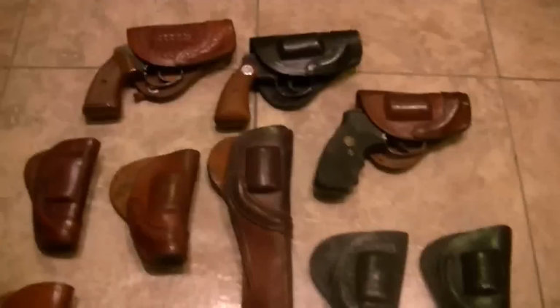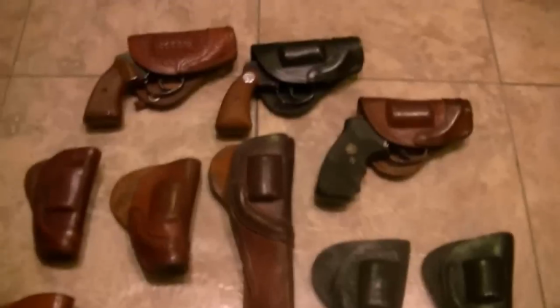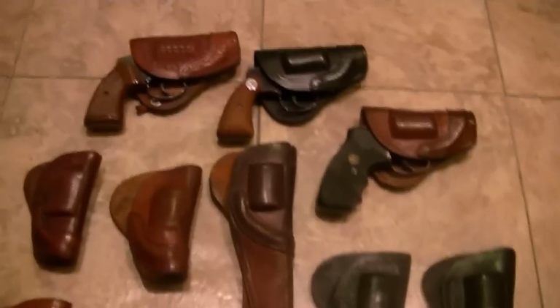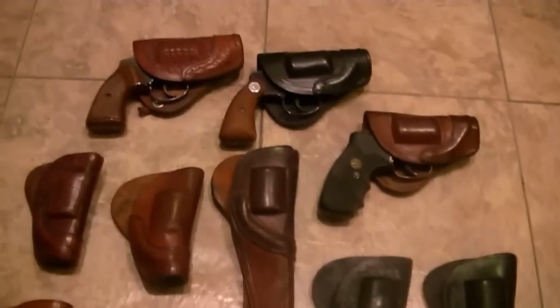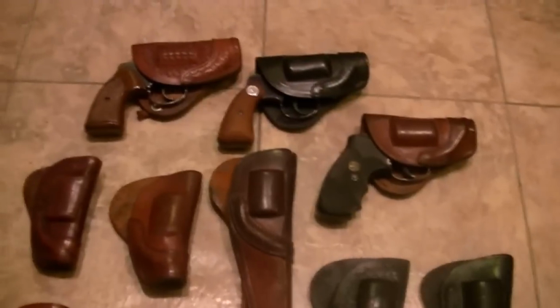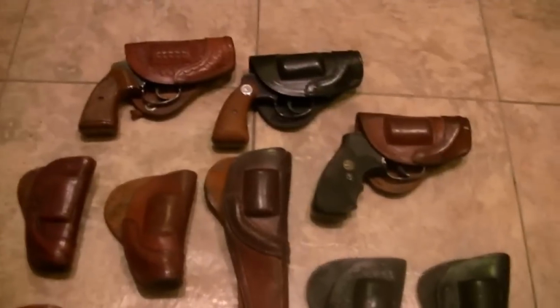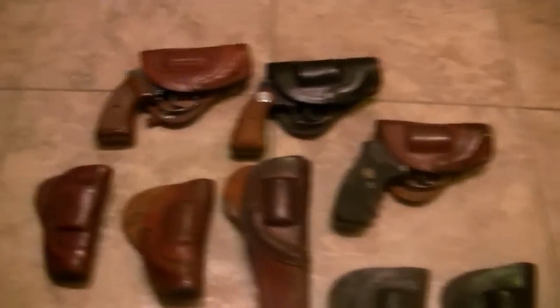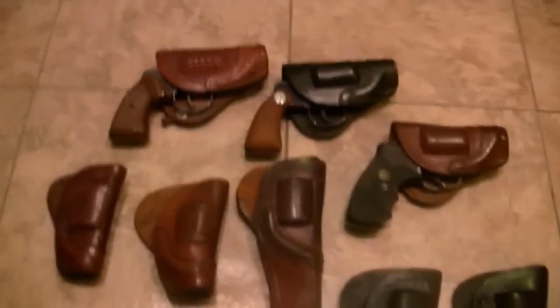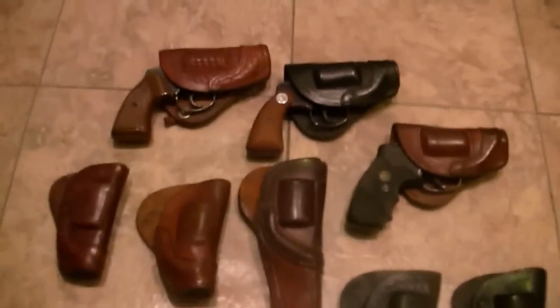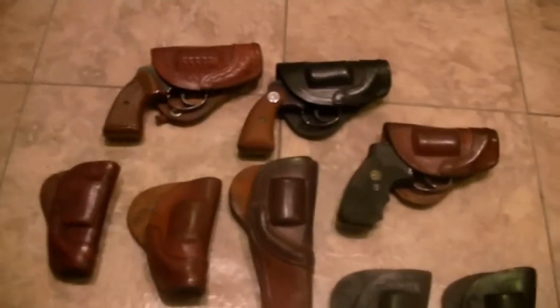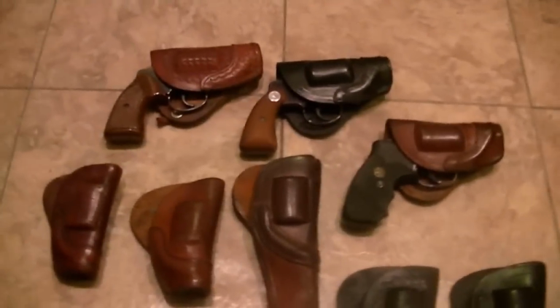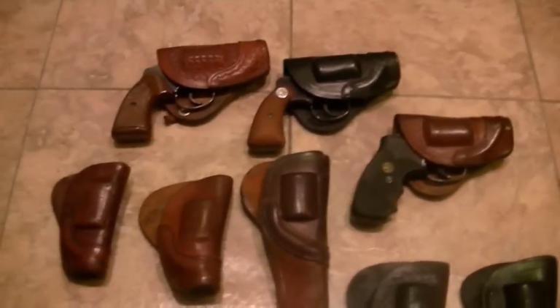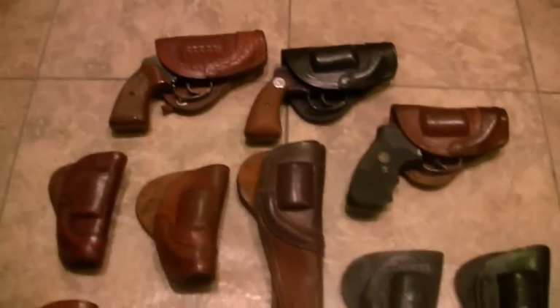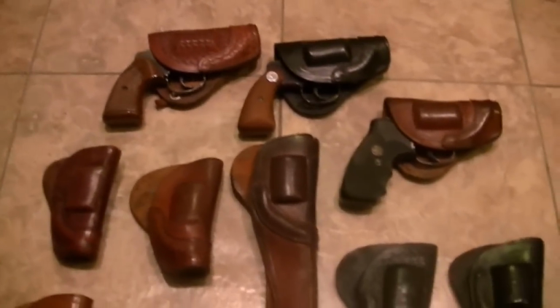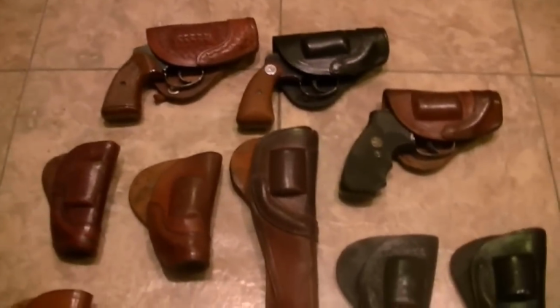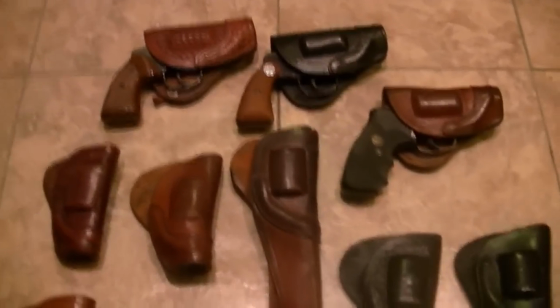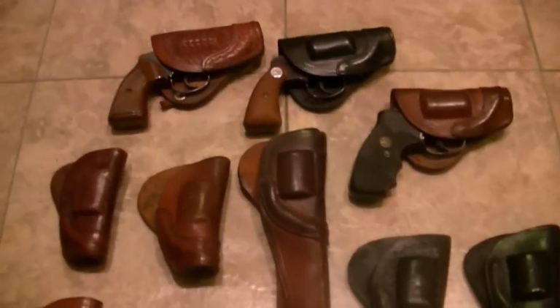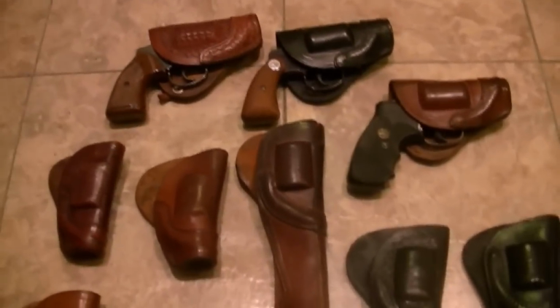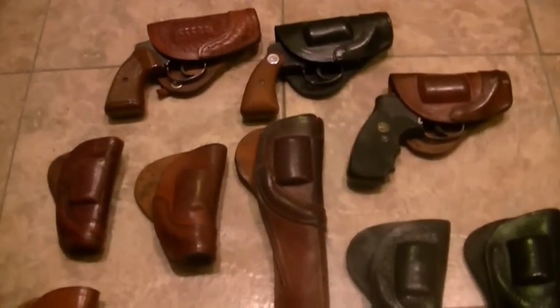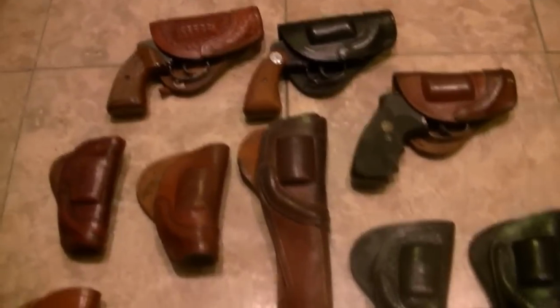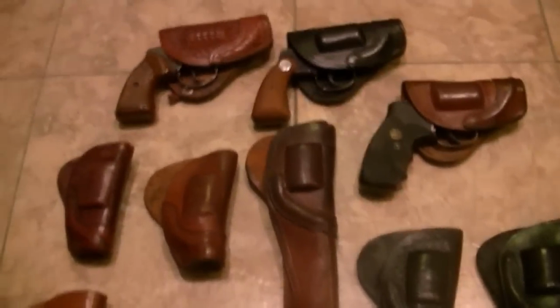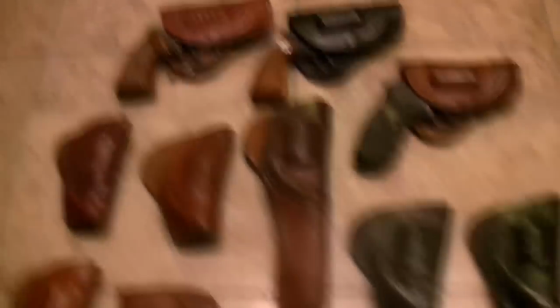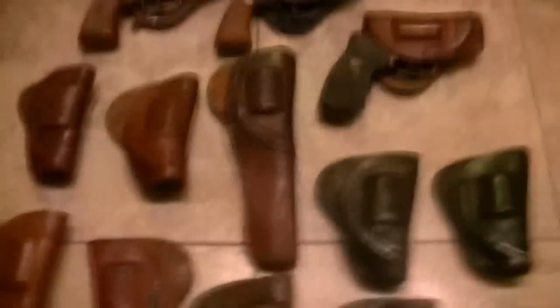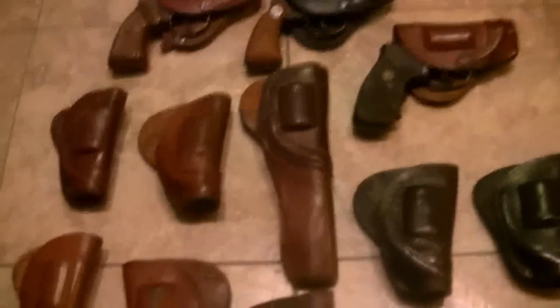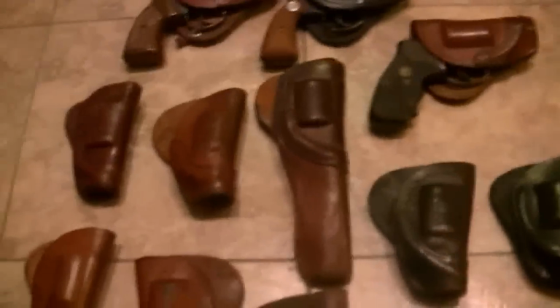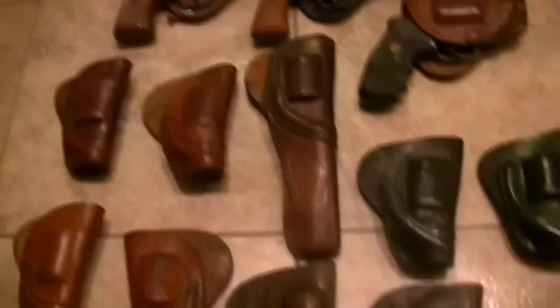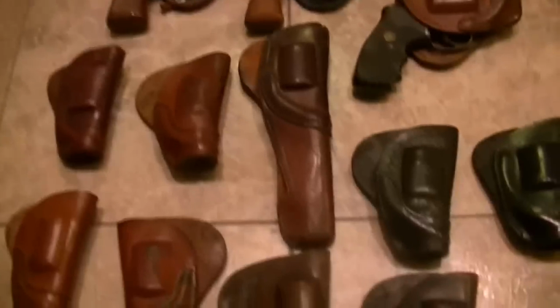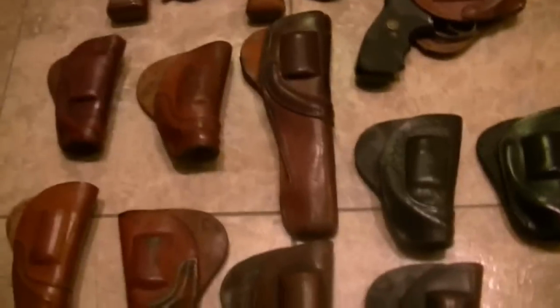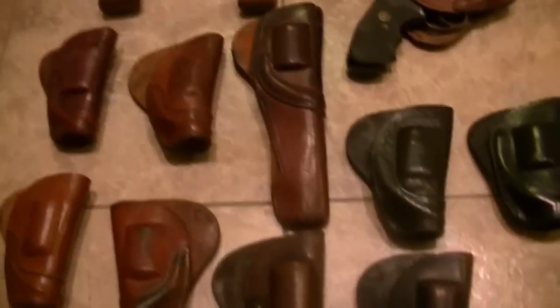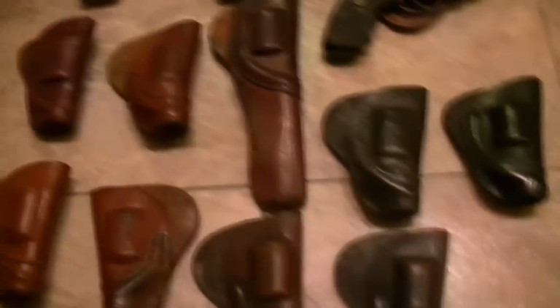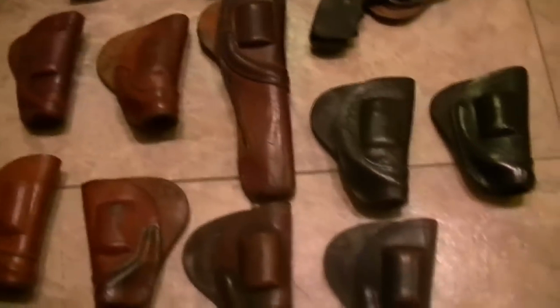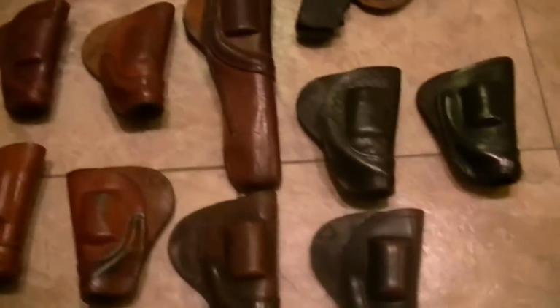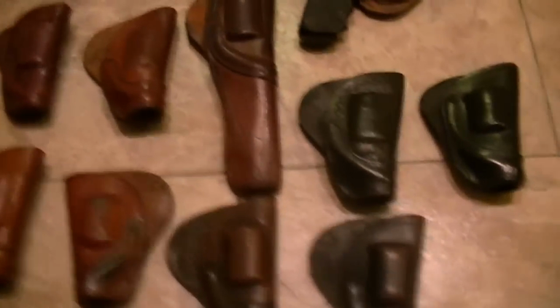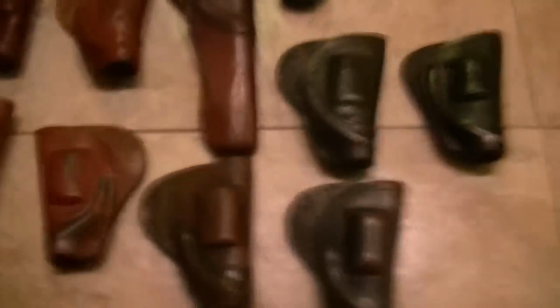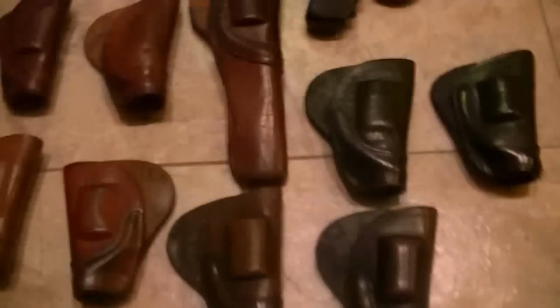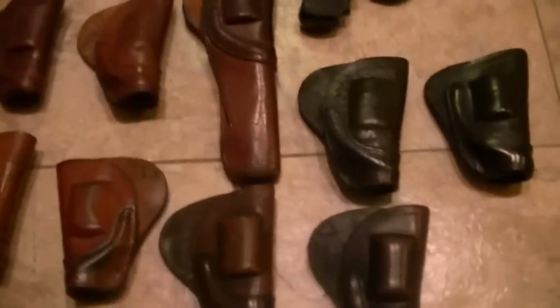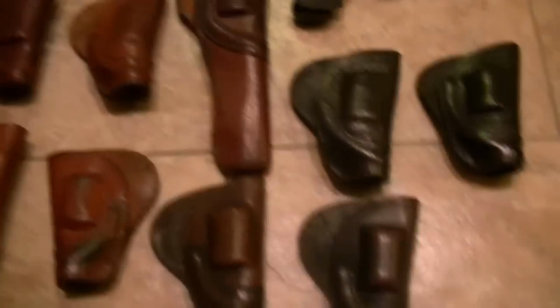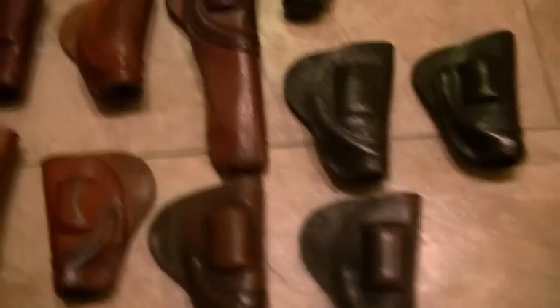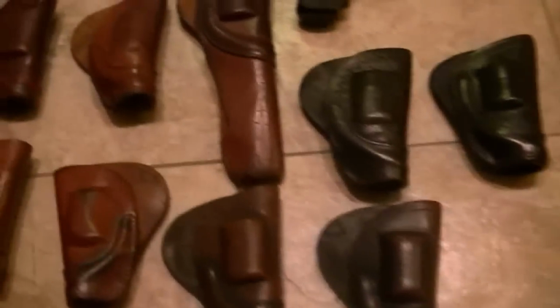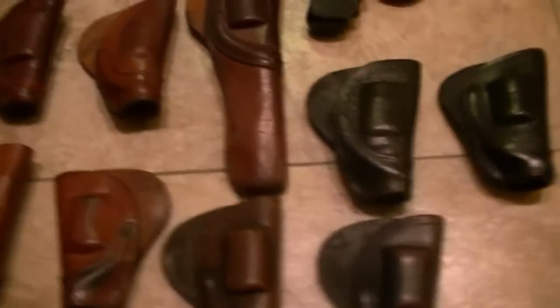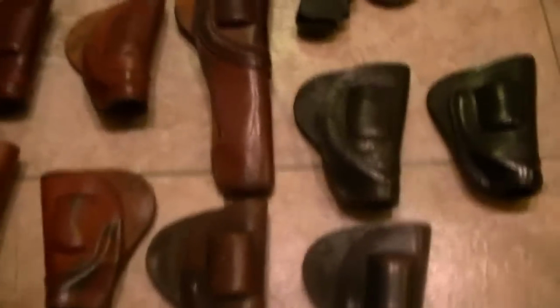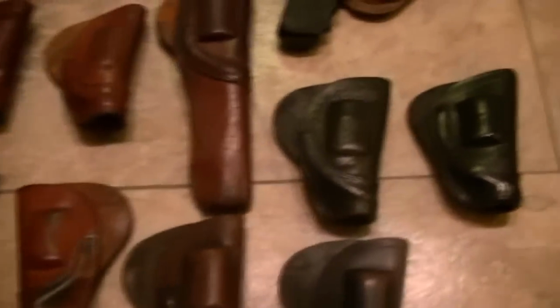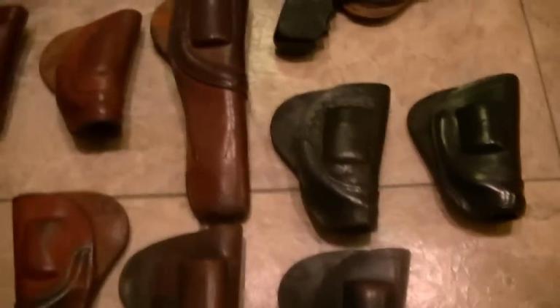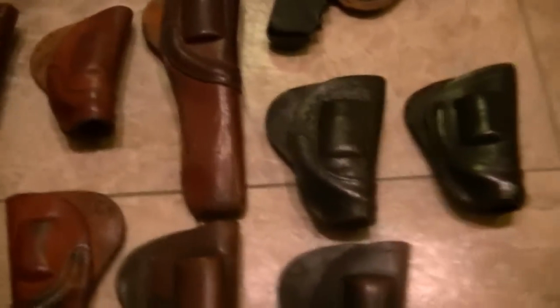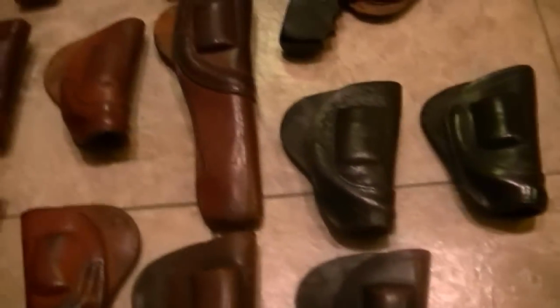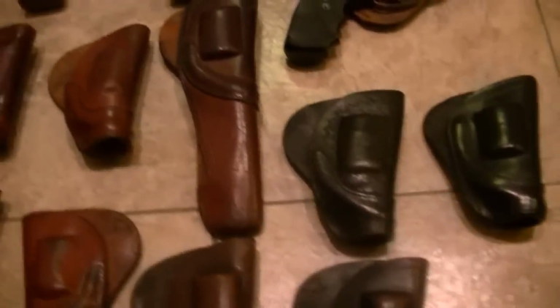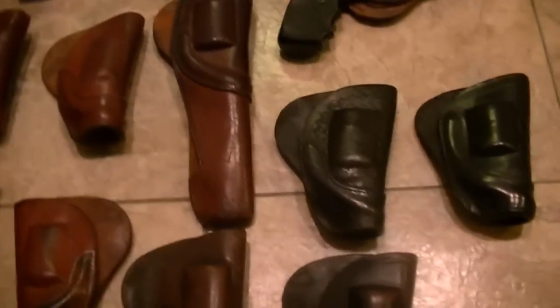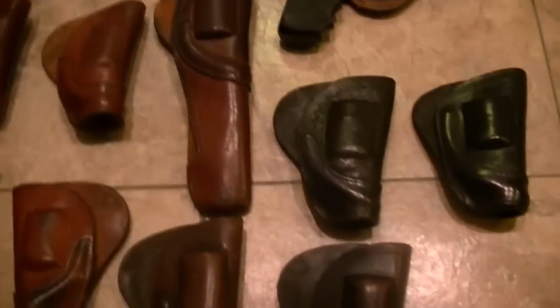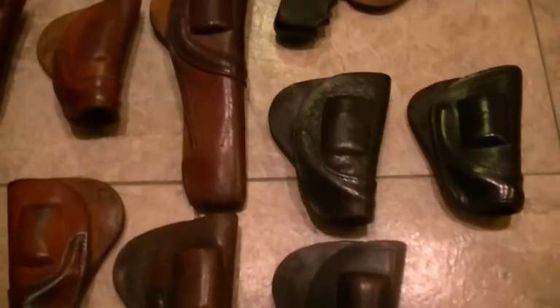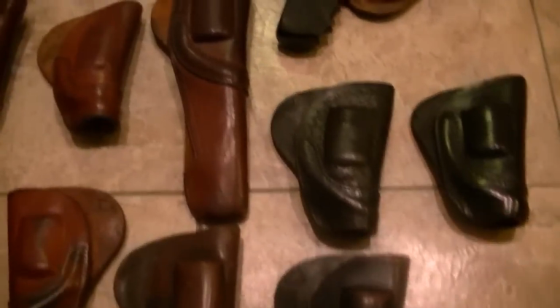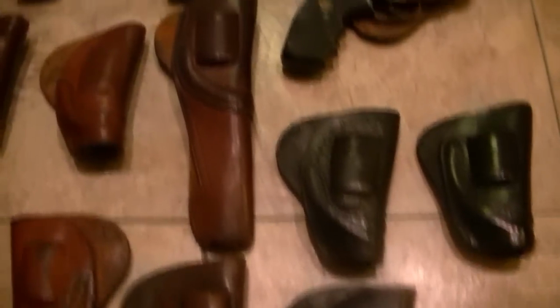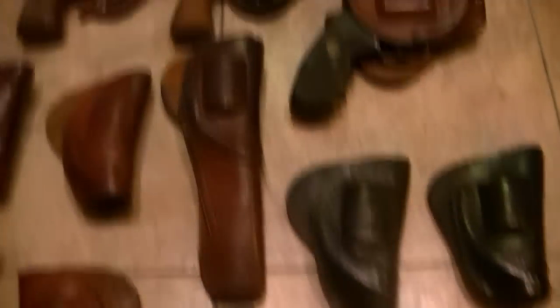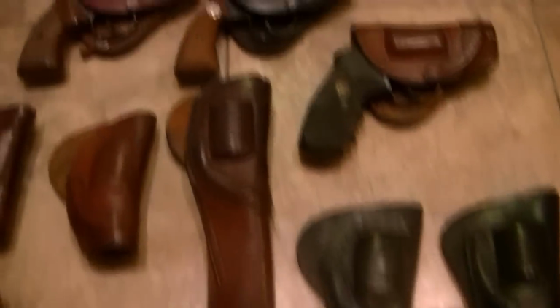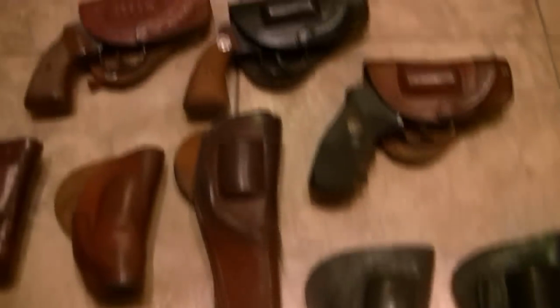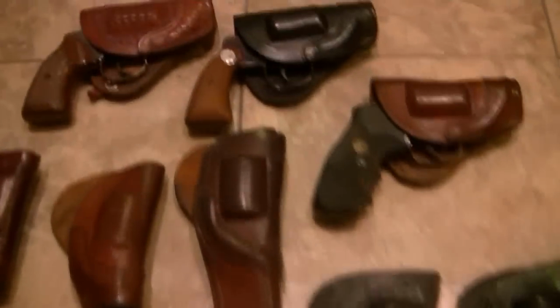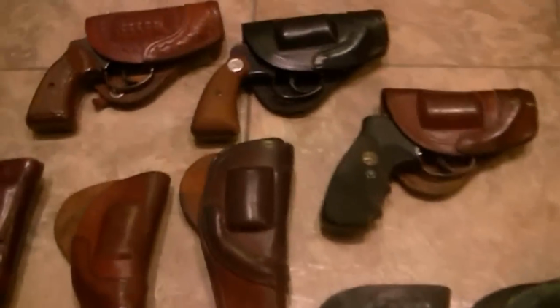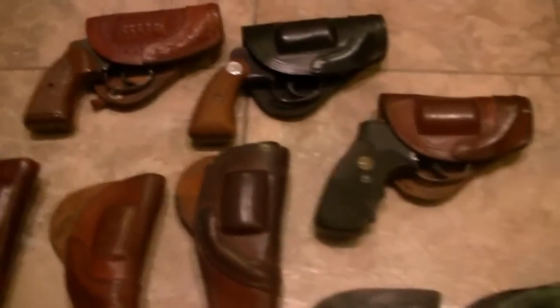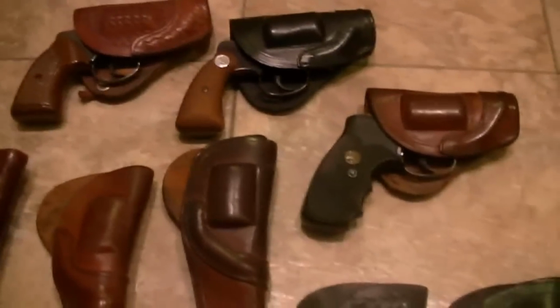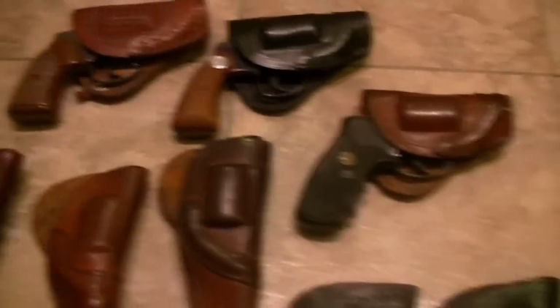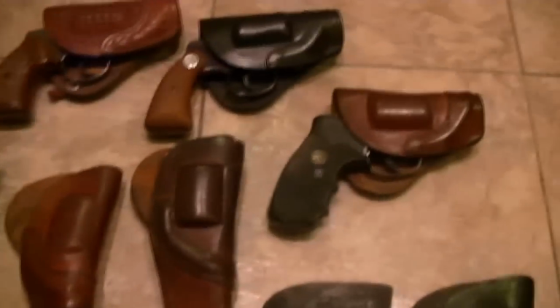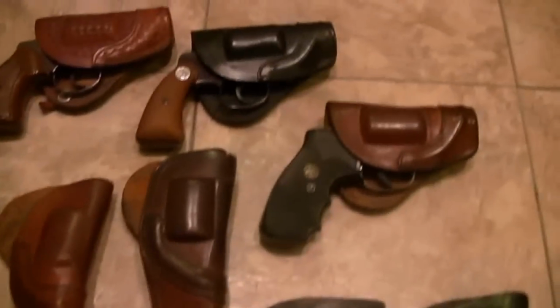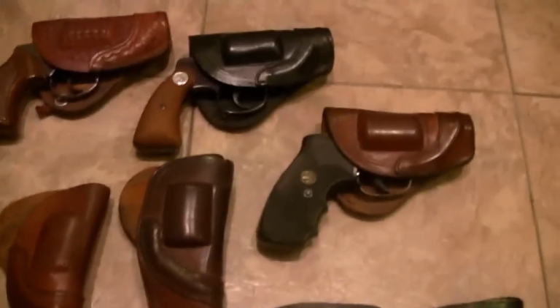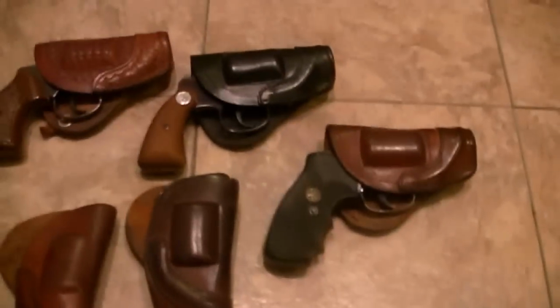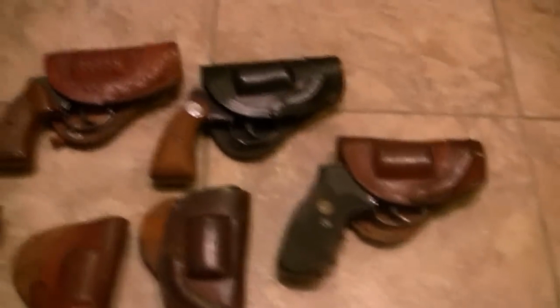Hey guys, how's it going? Well, there have been quite a few people writing me about these Lewis holsters, and so I thought I'd get out a few of them.